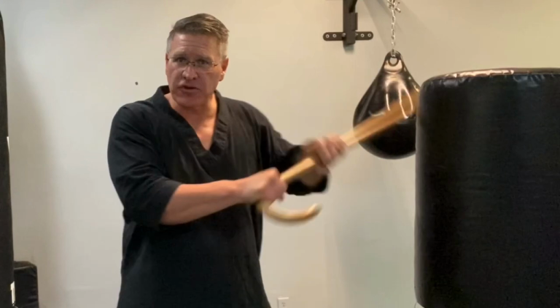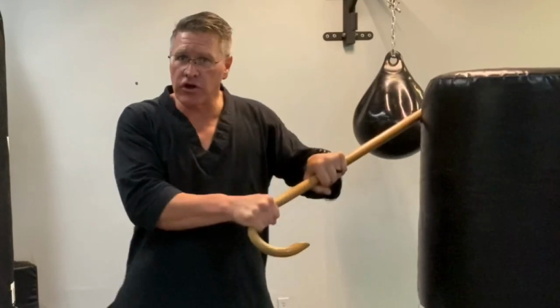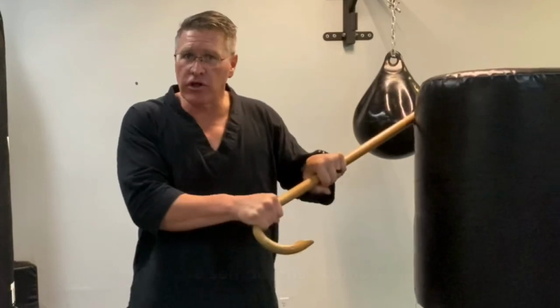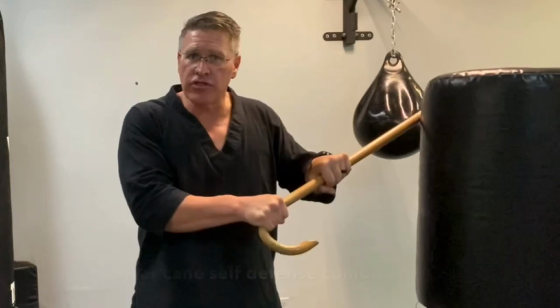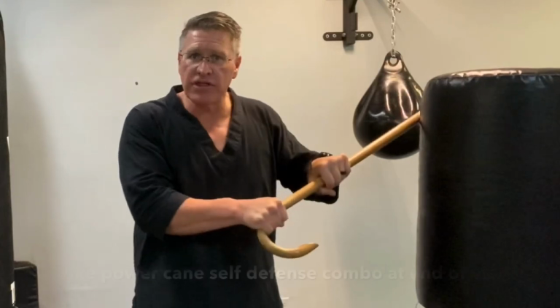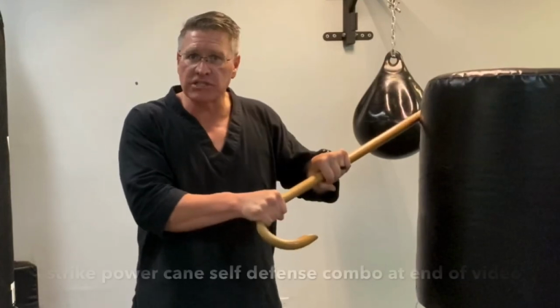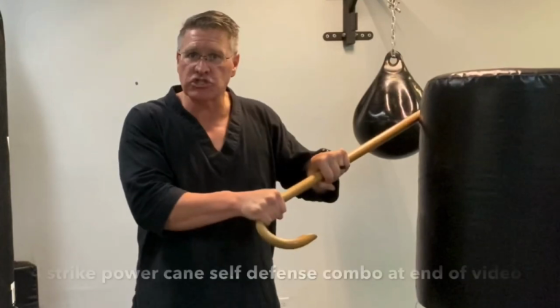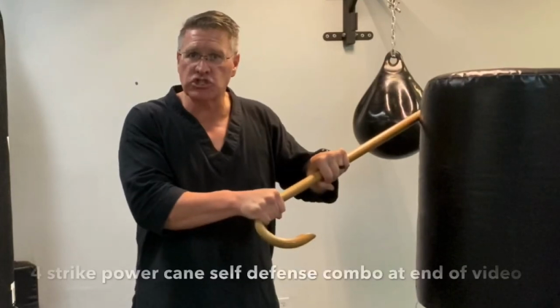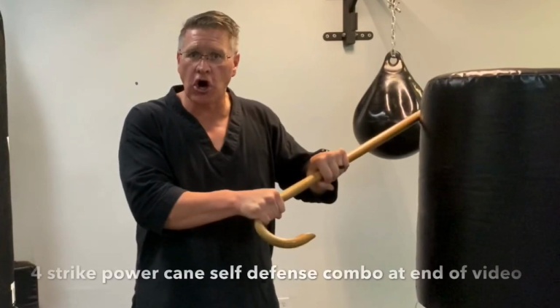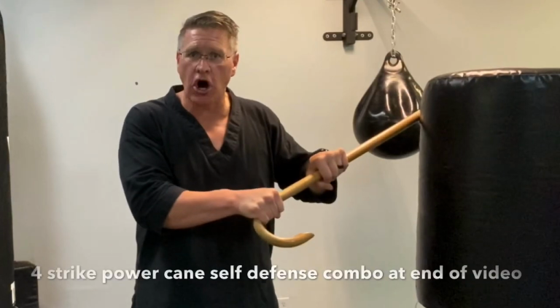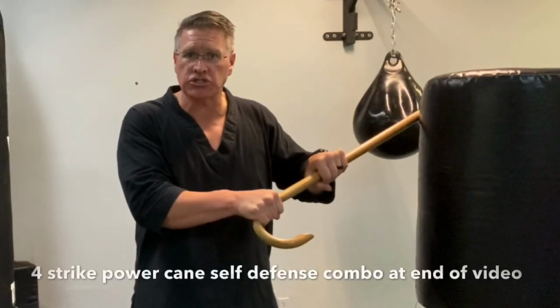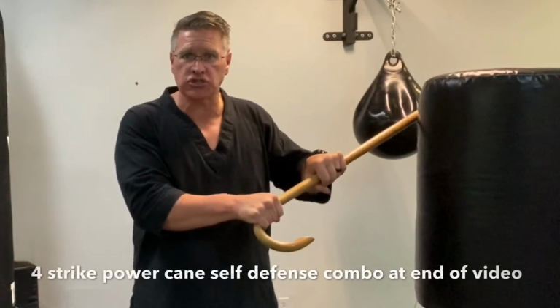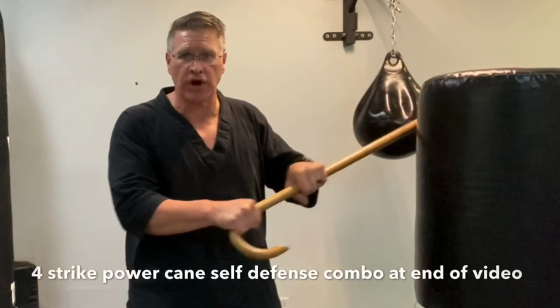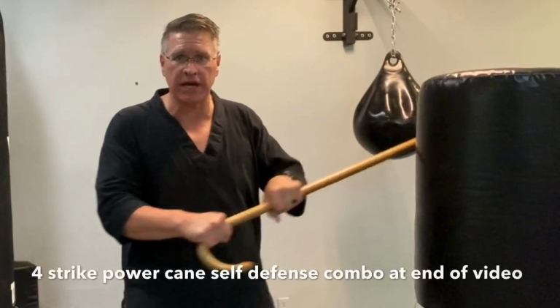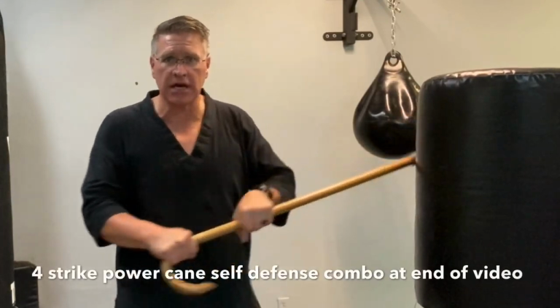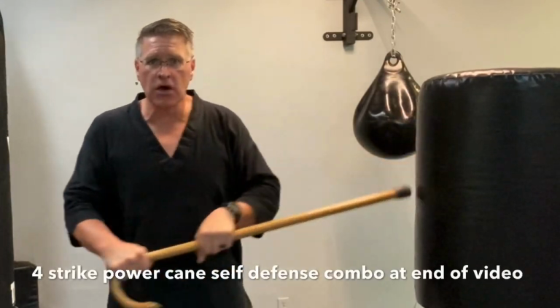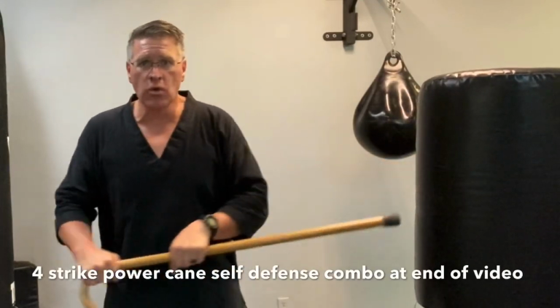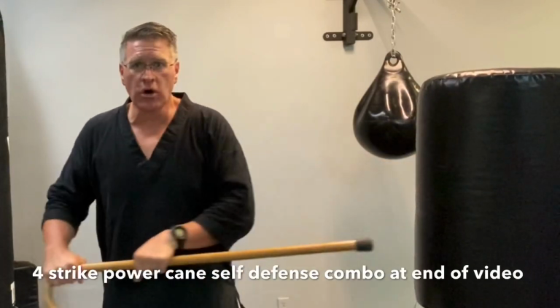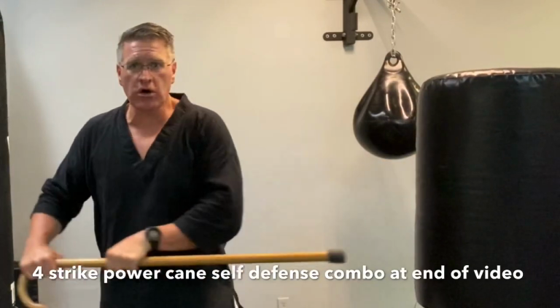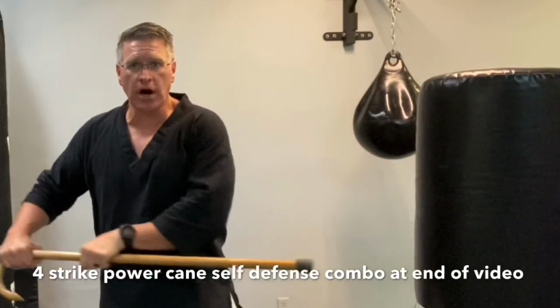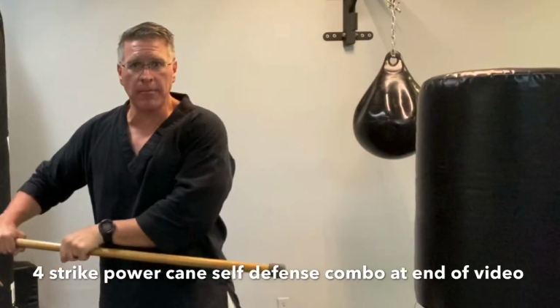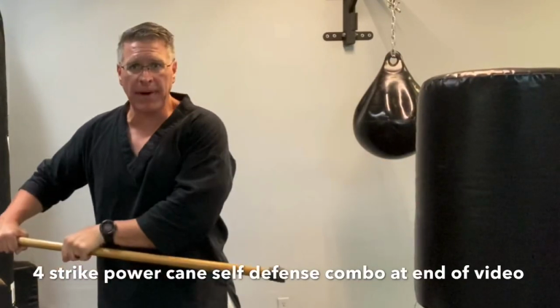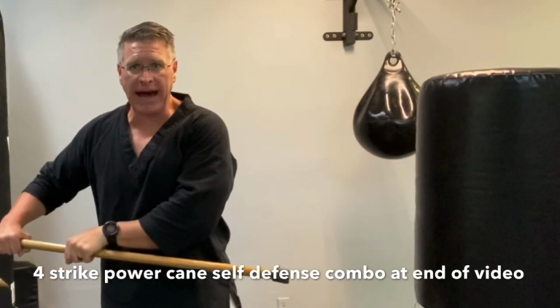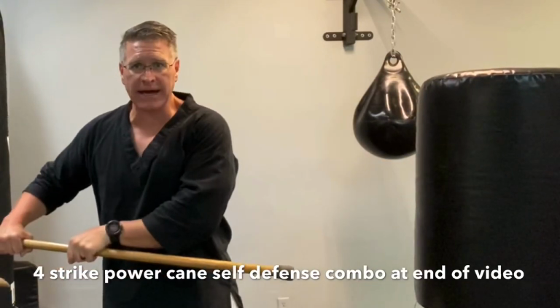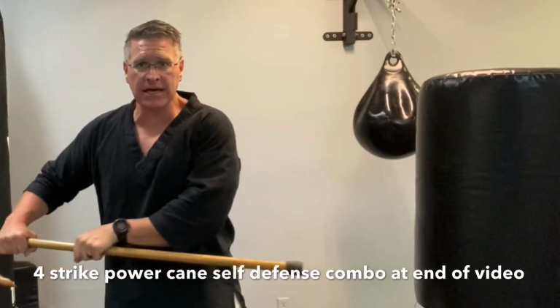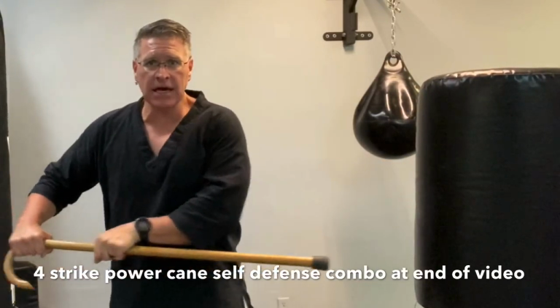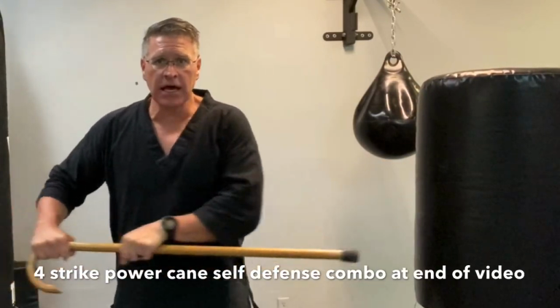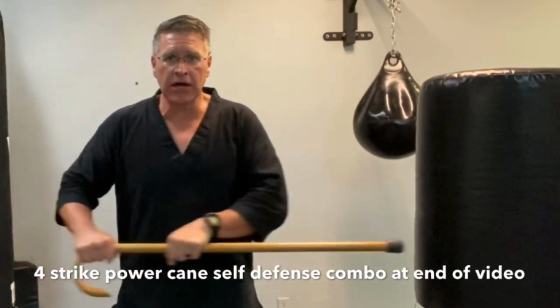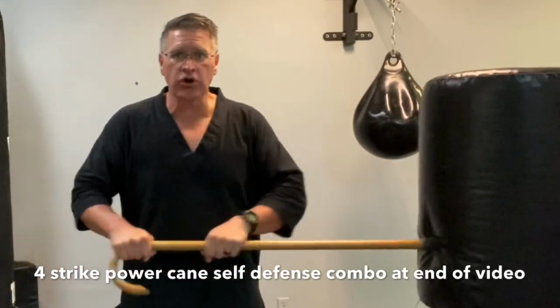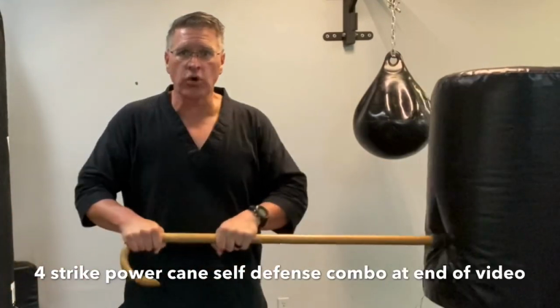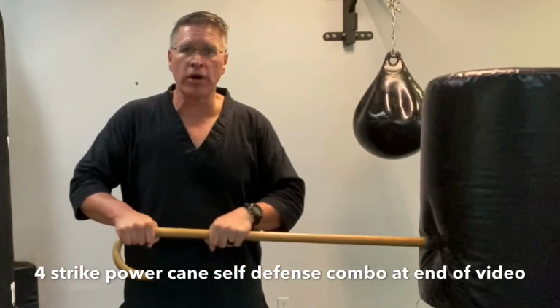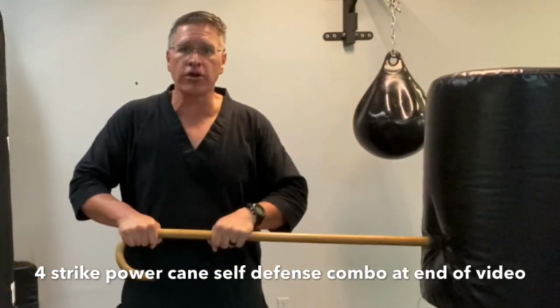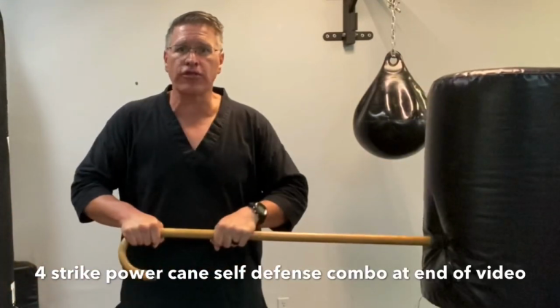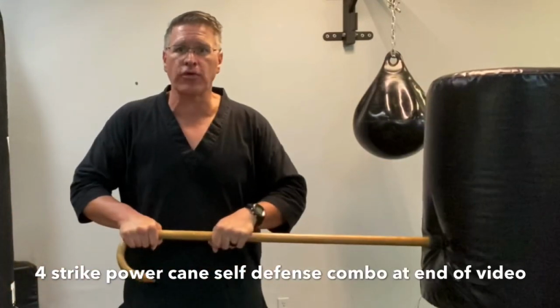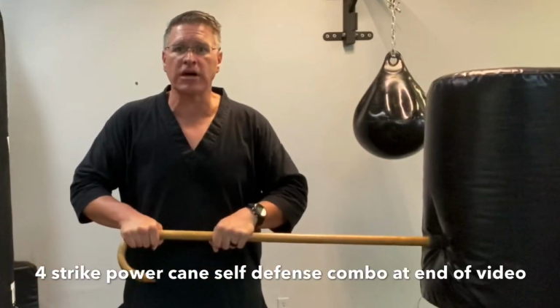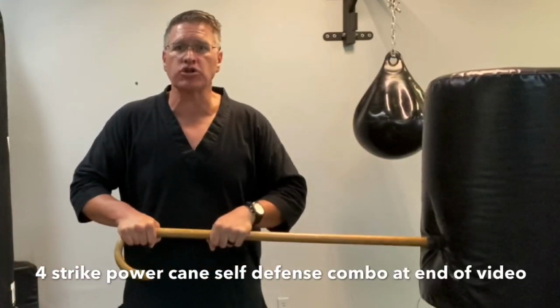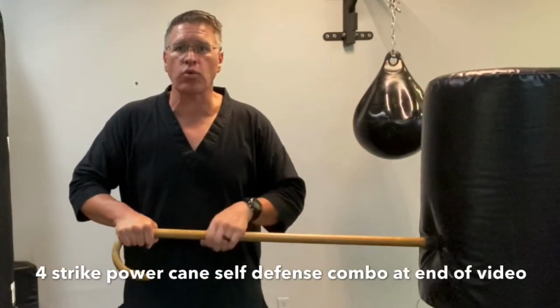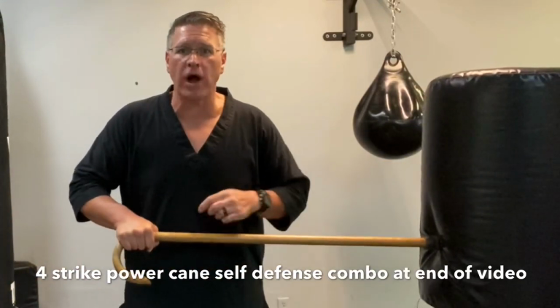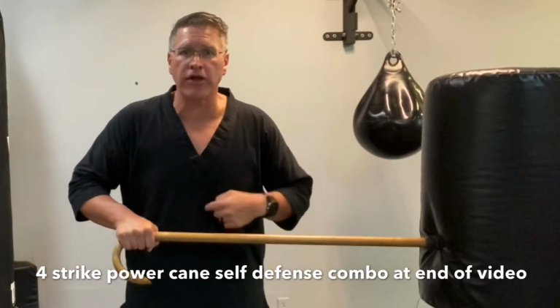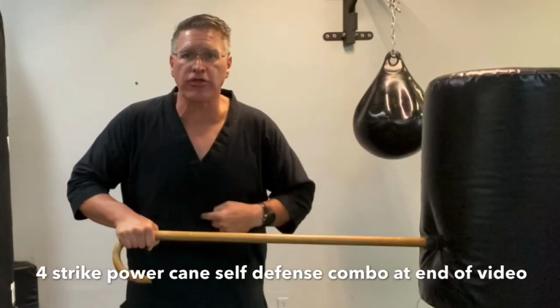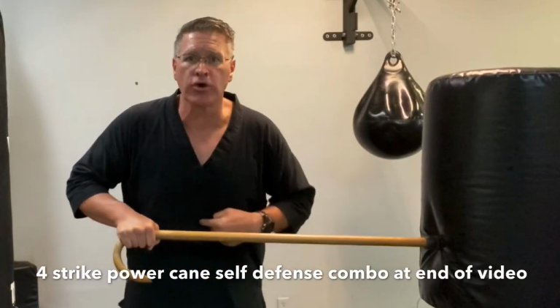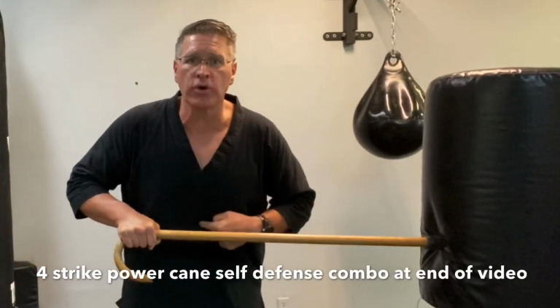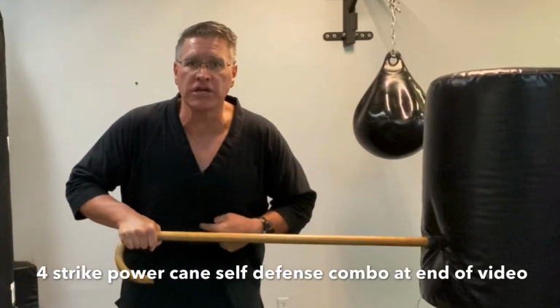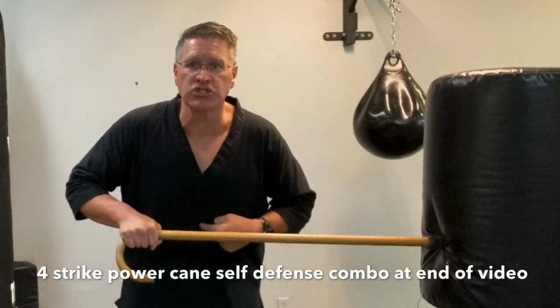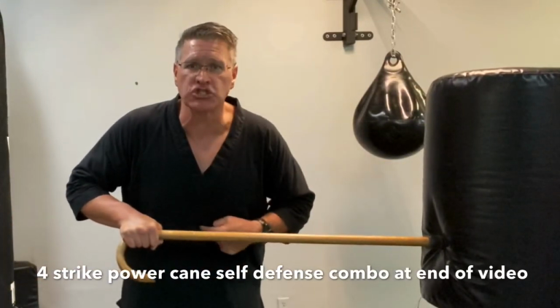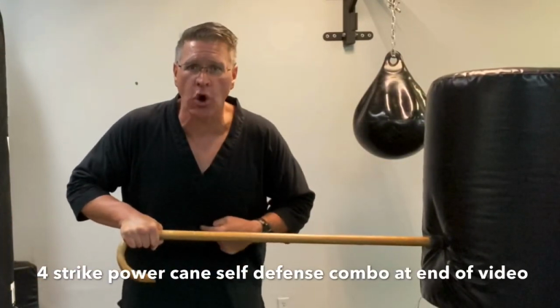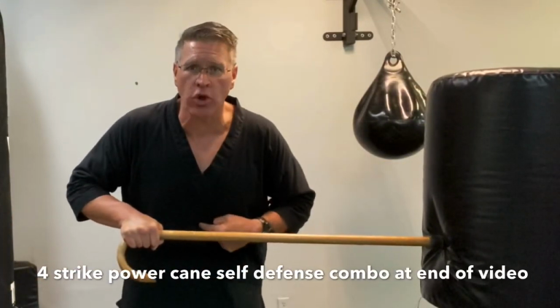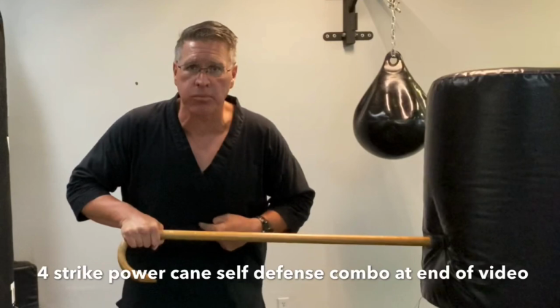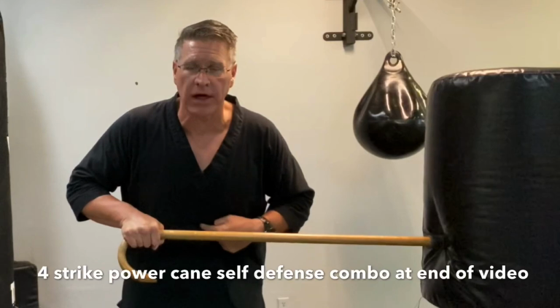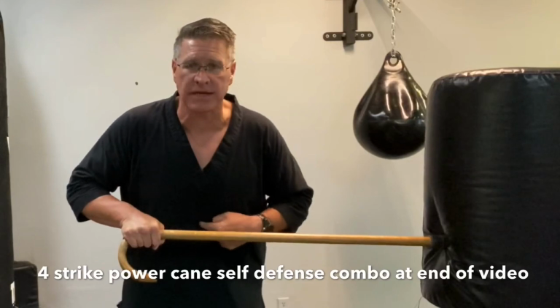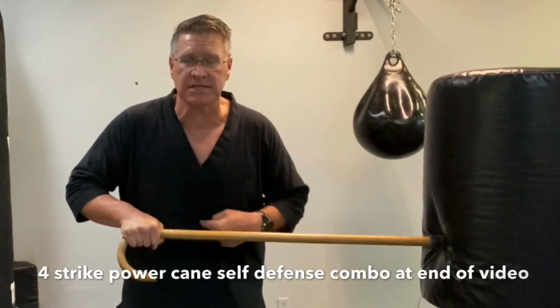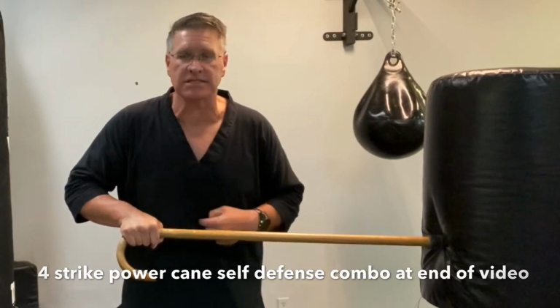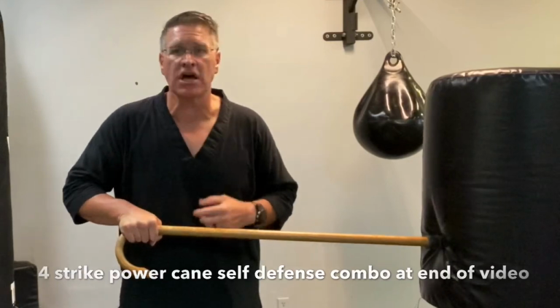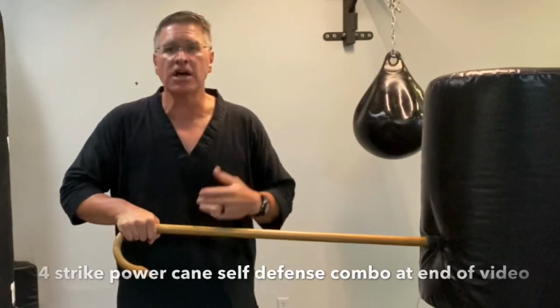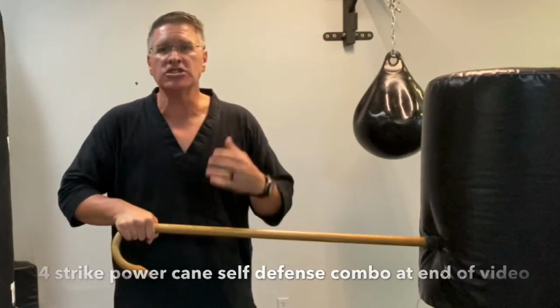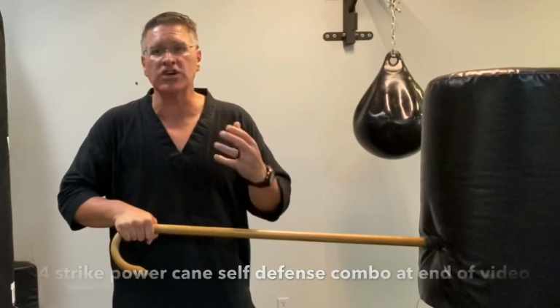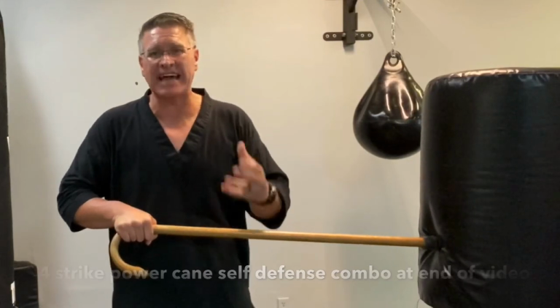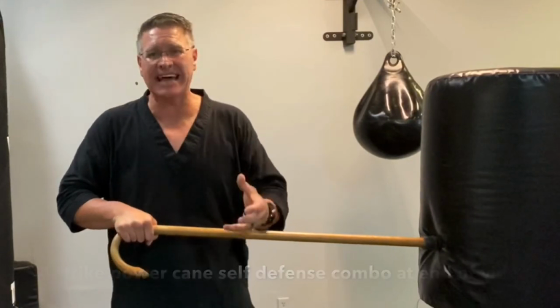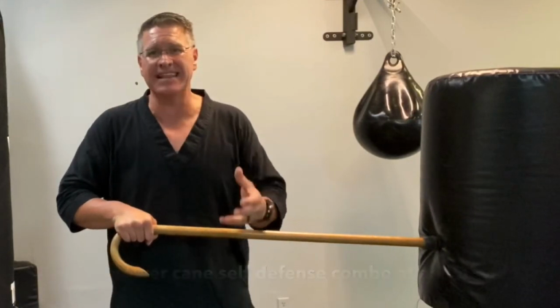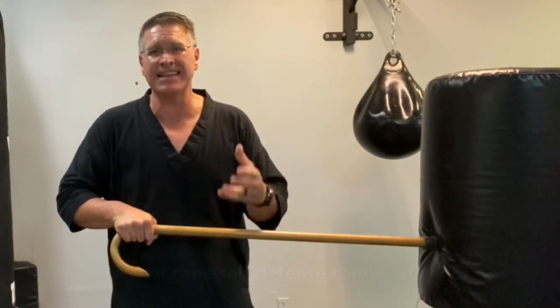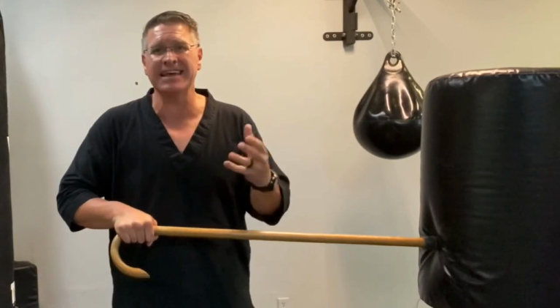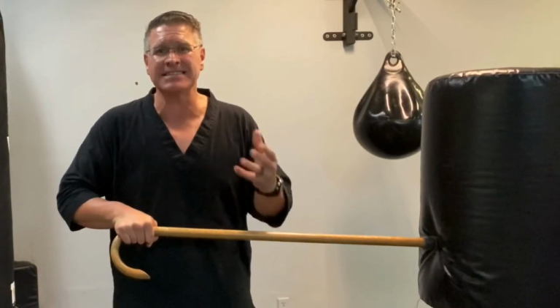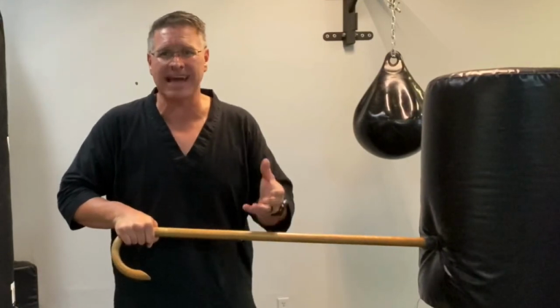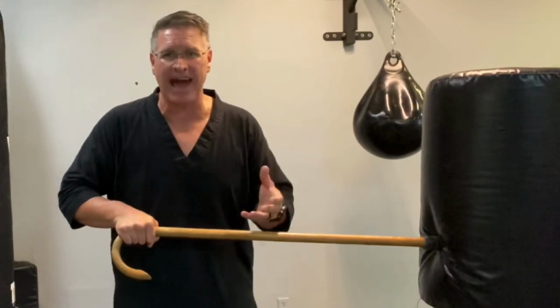This jaw strike will come back and you're going to thrust right through his solar plexus to end the attack.